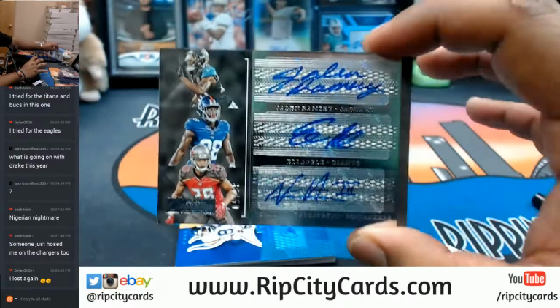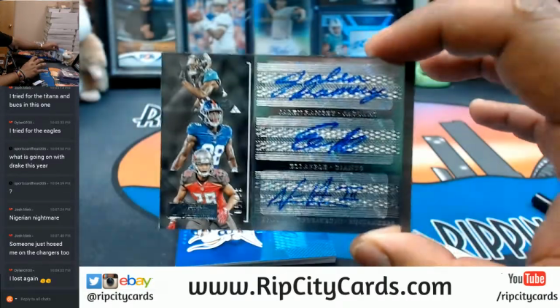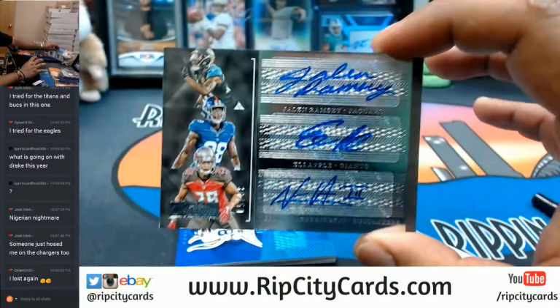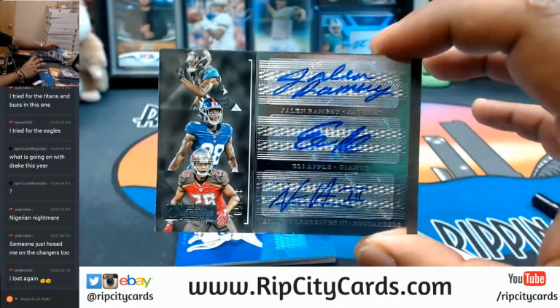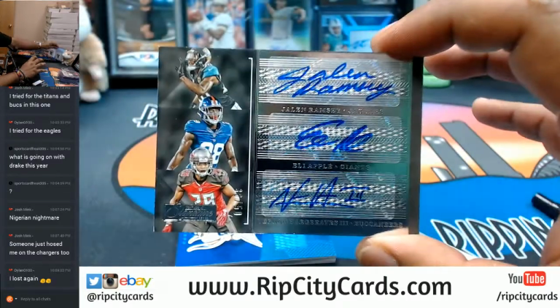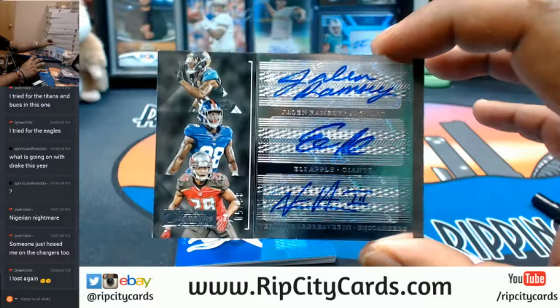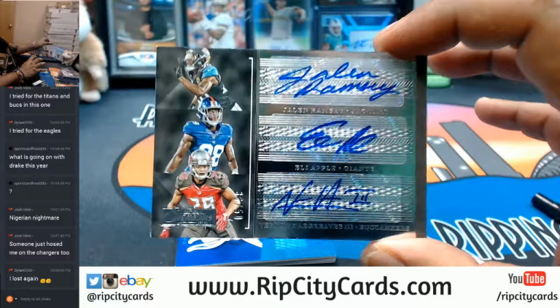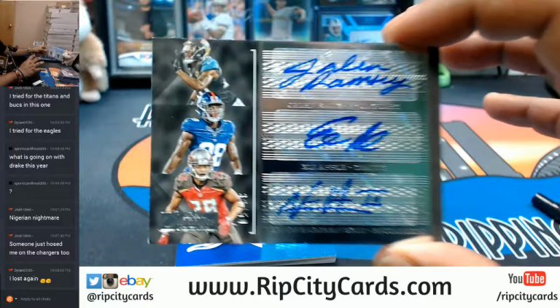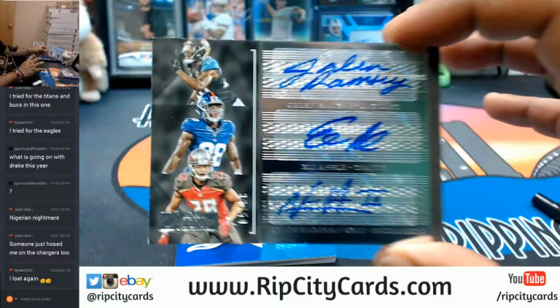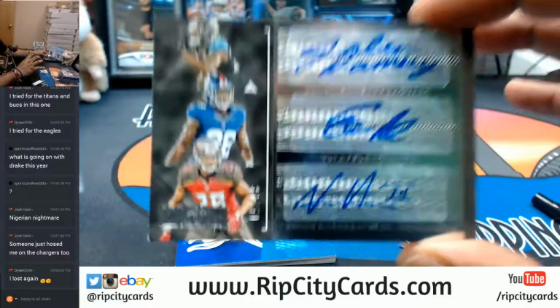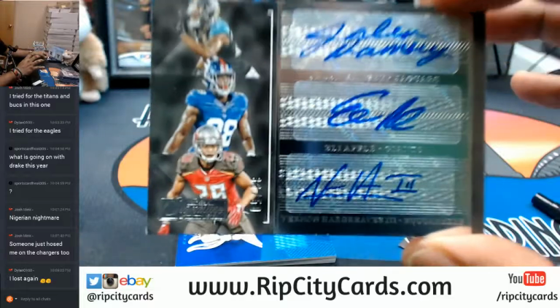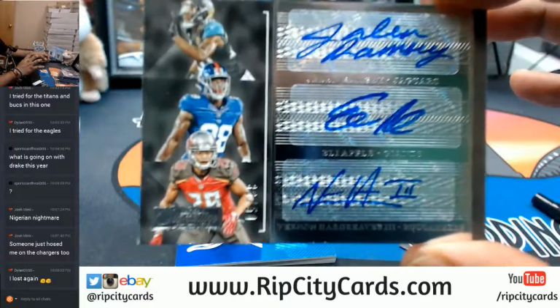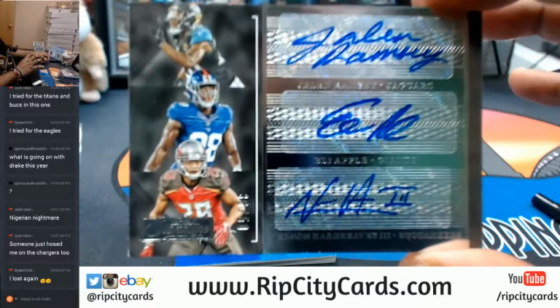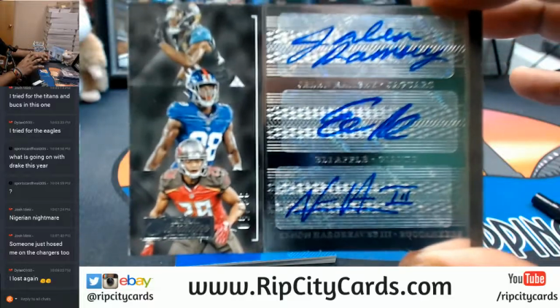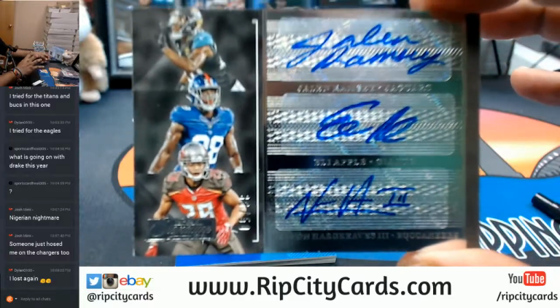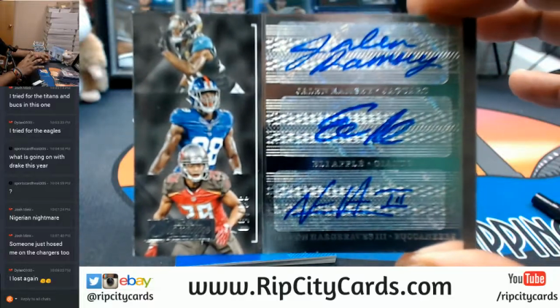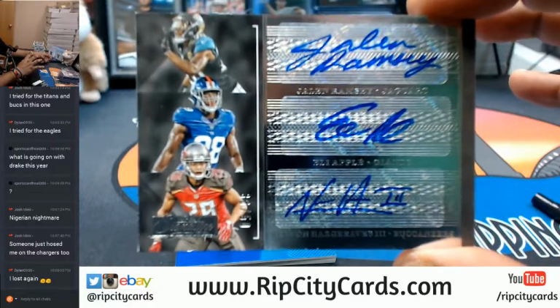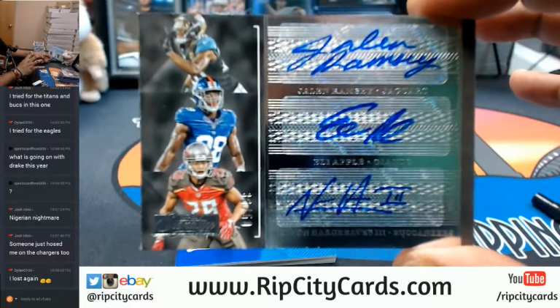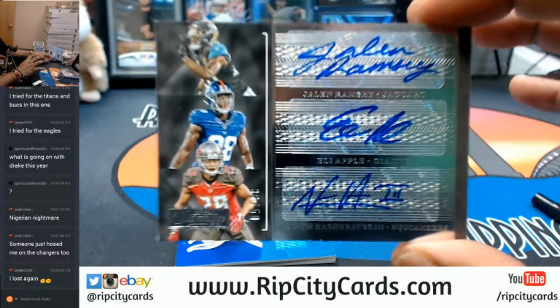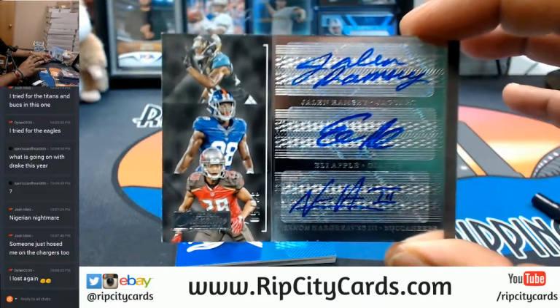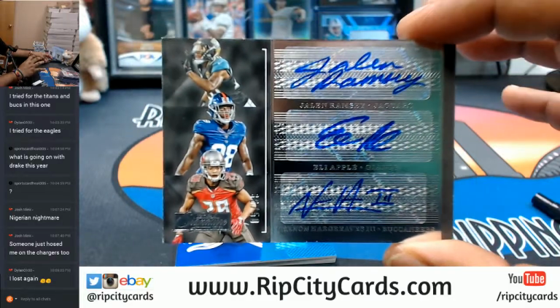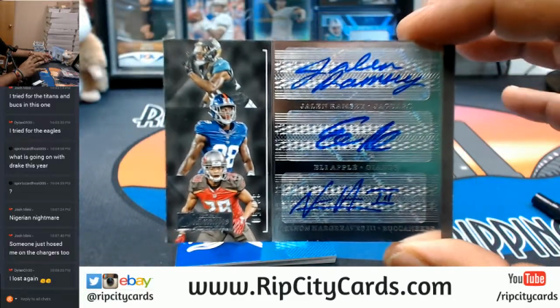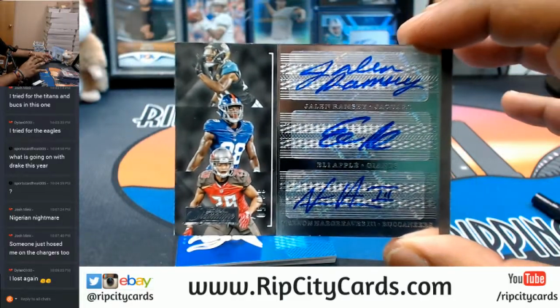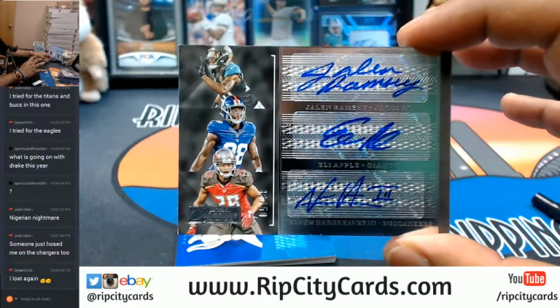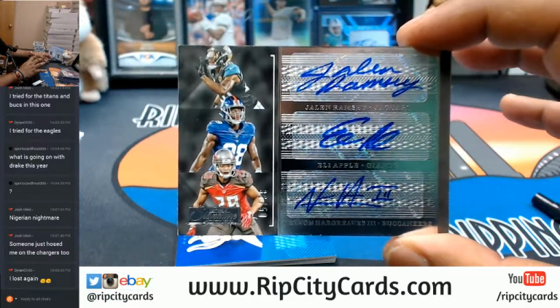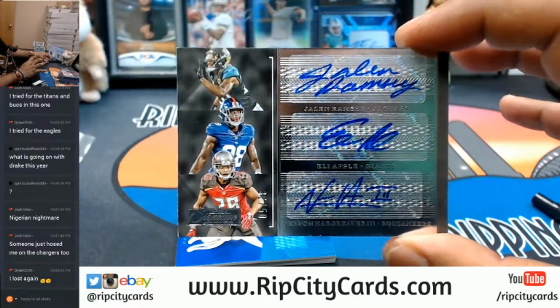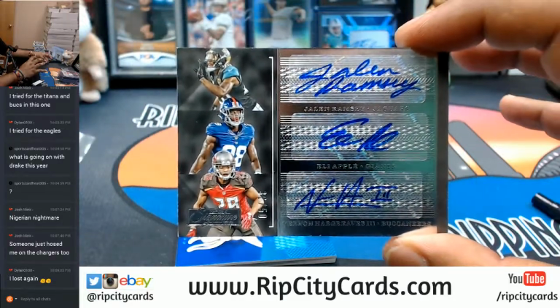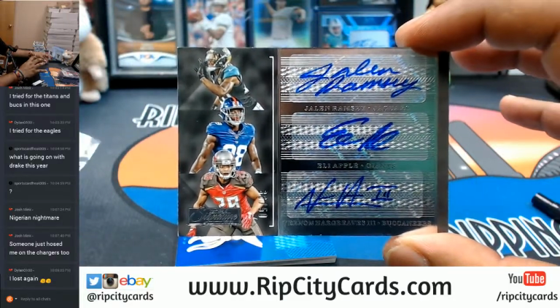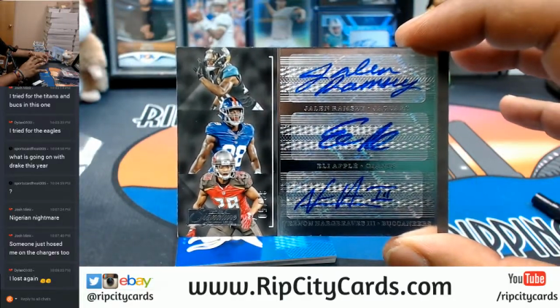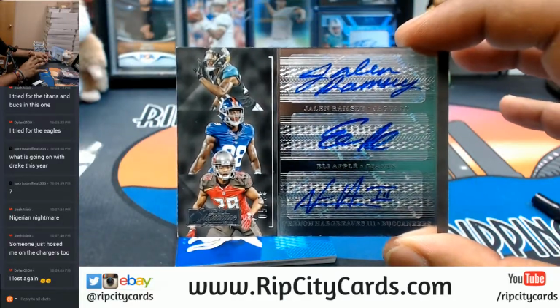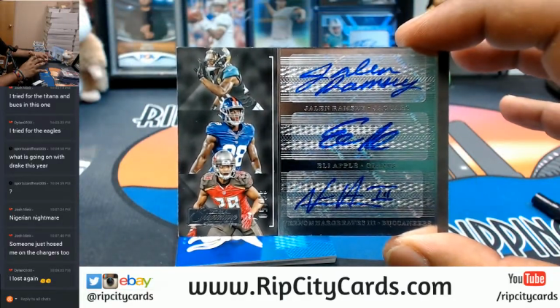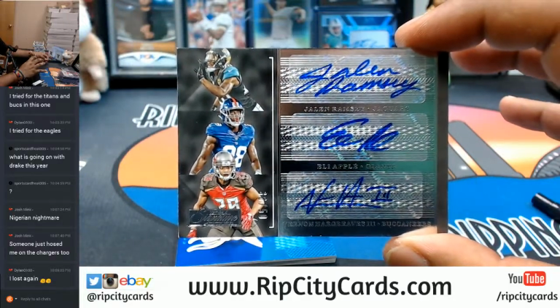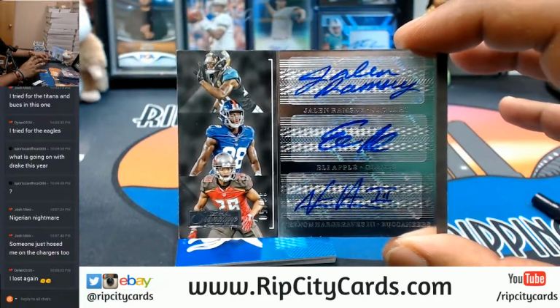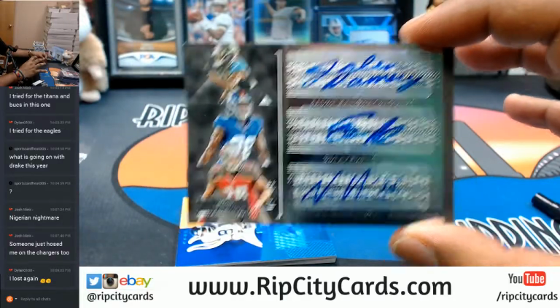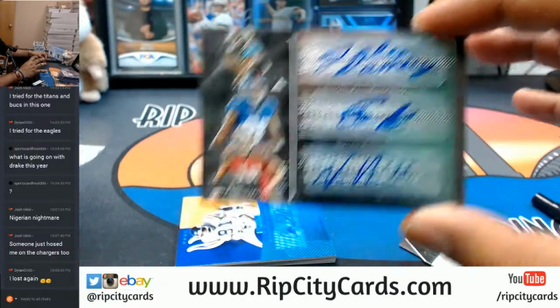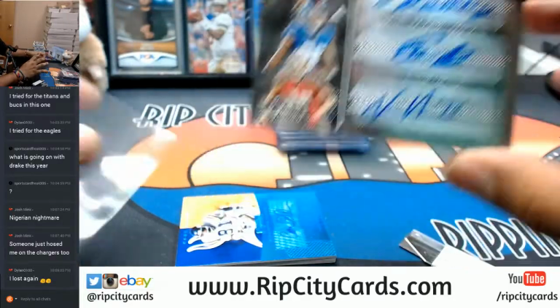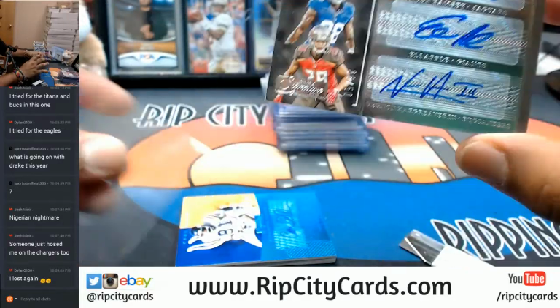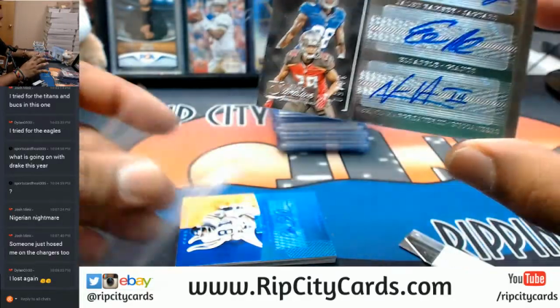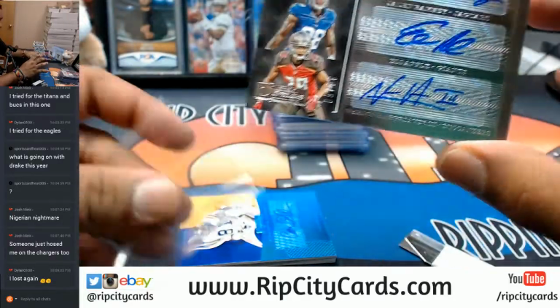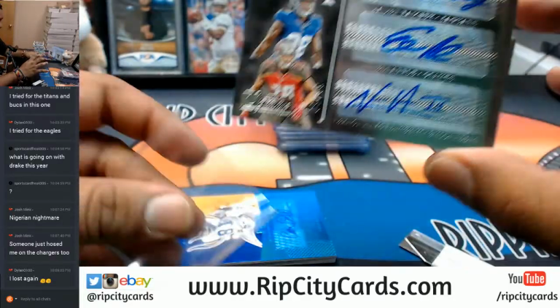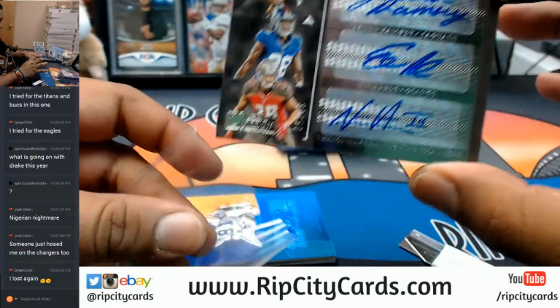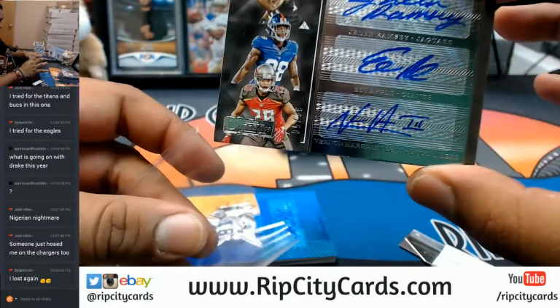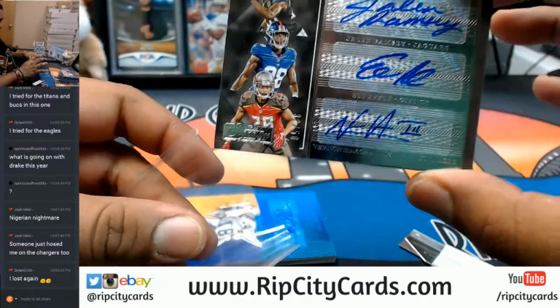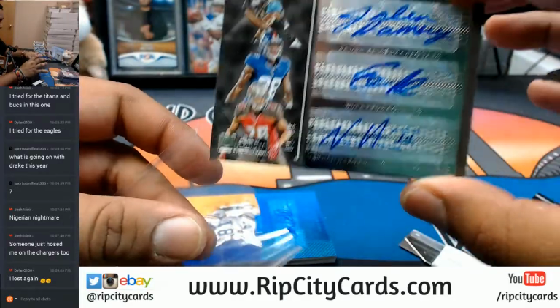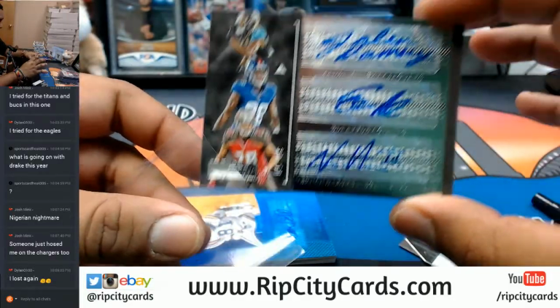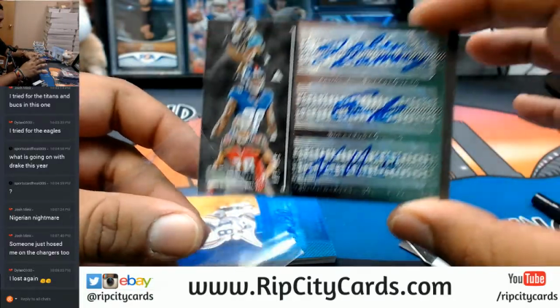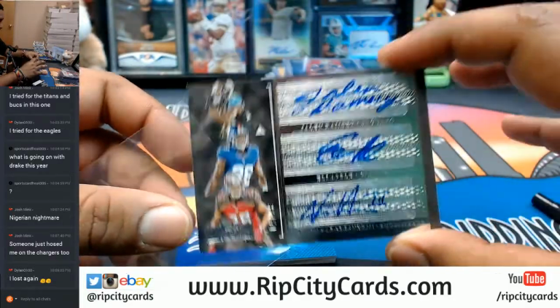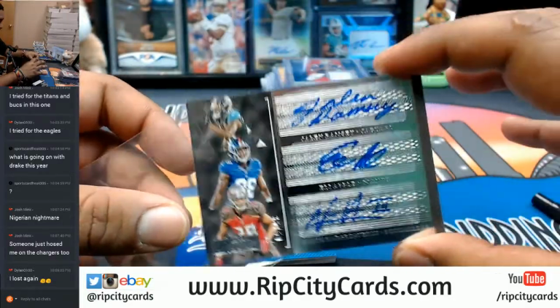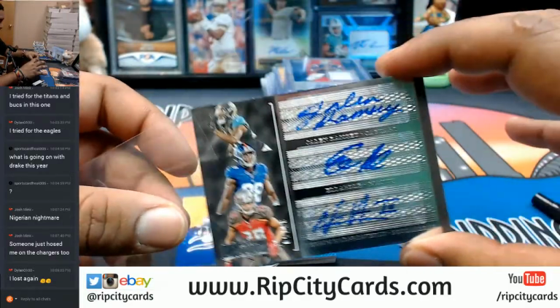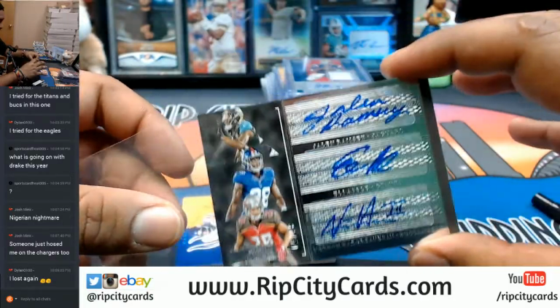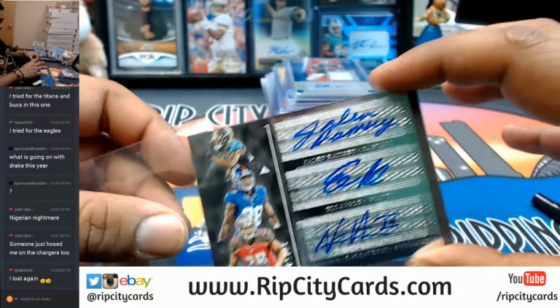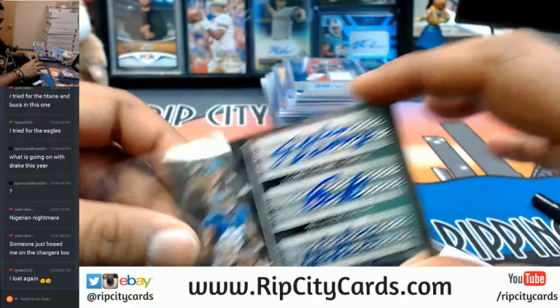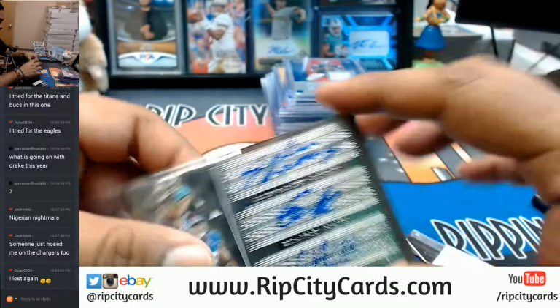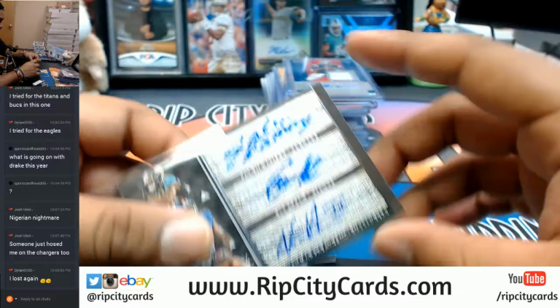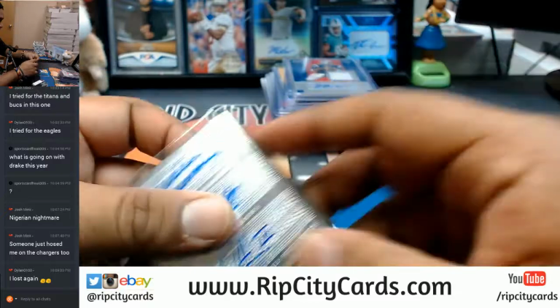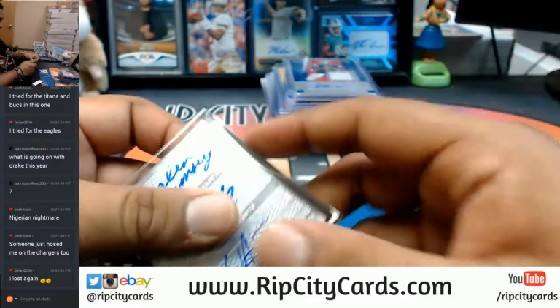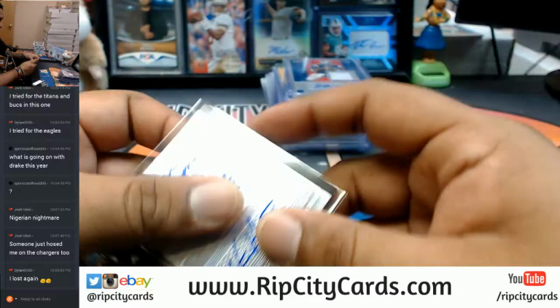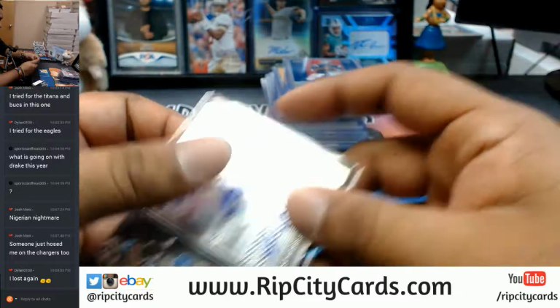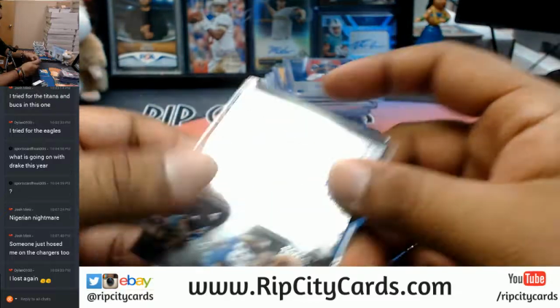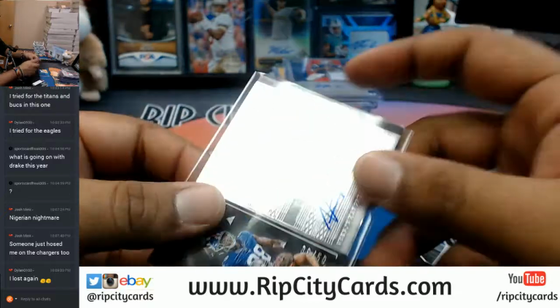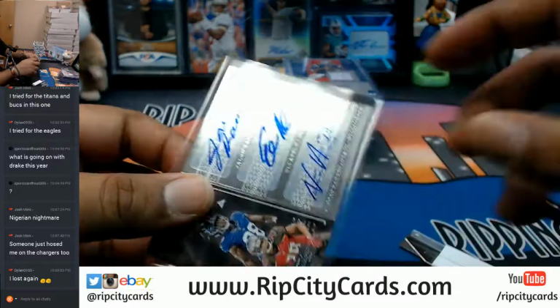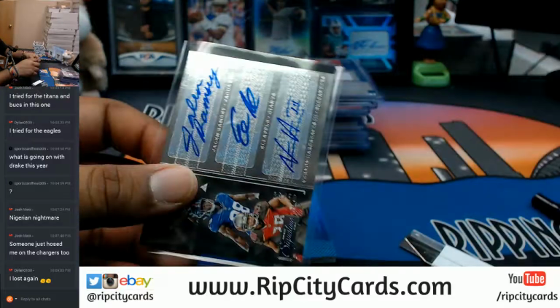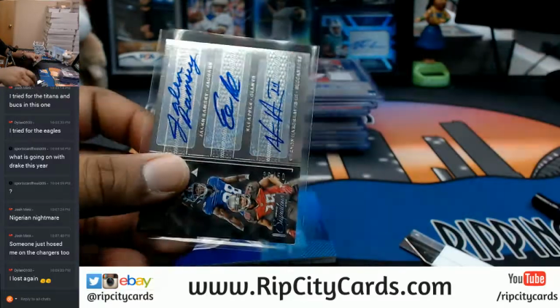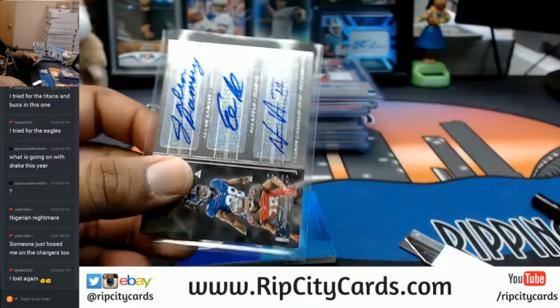Numbered to 250 — that is going to have to get randomed. That's a nice card.